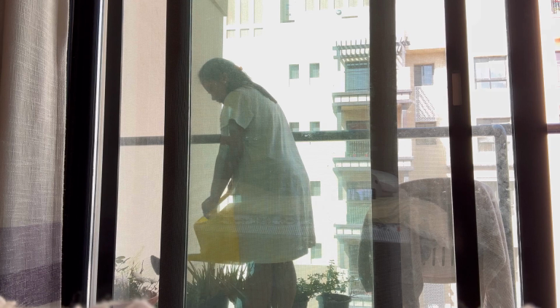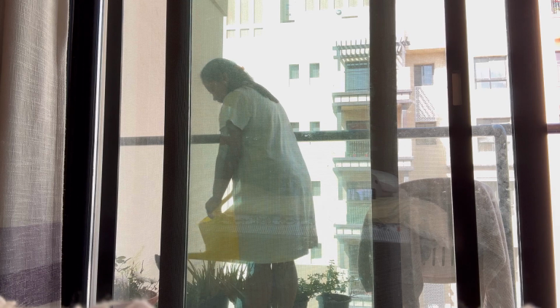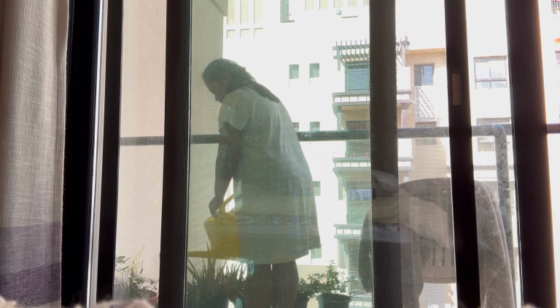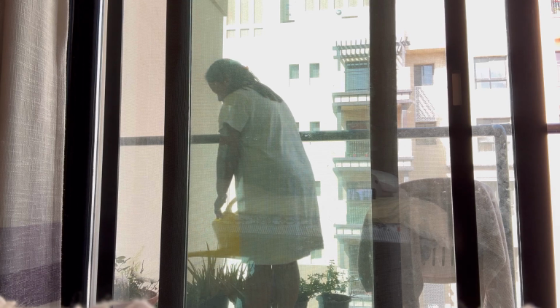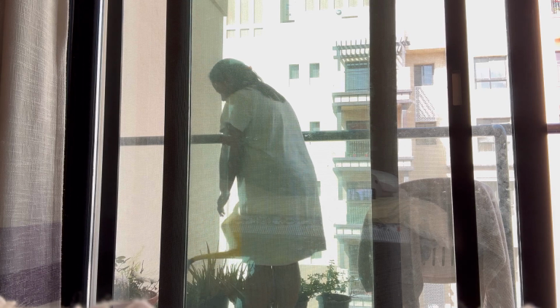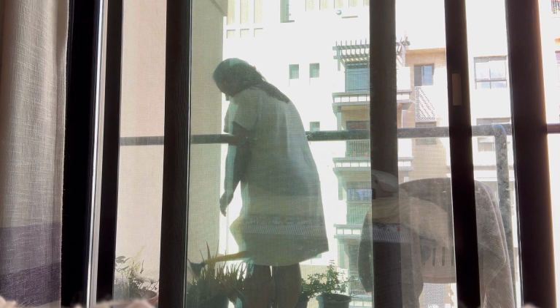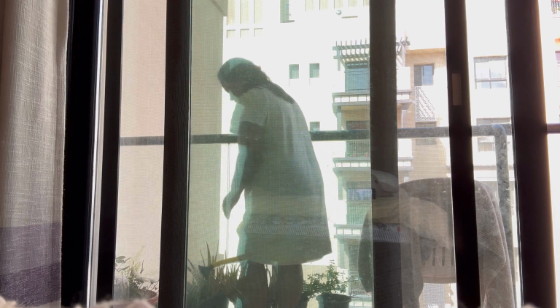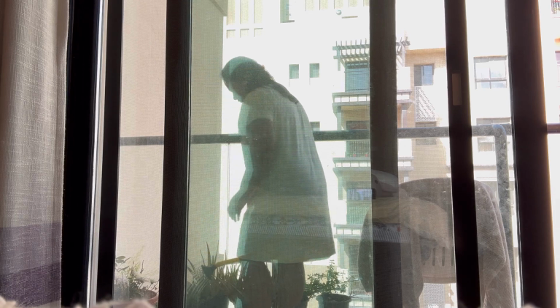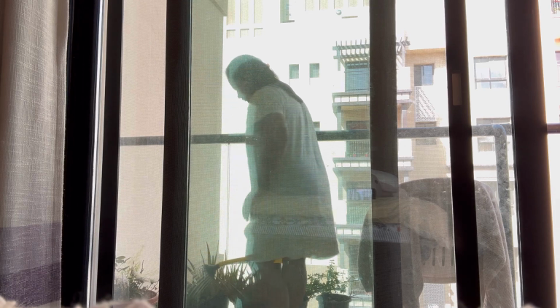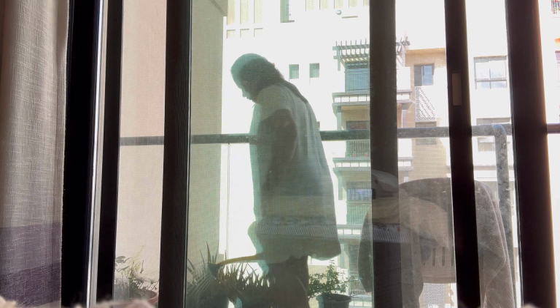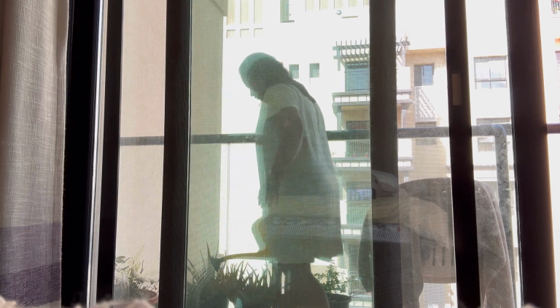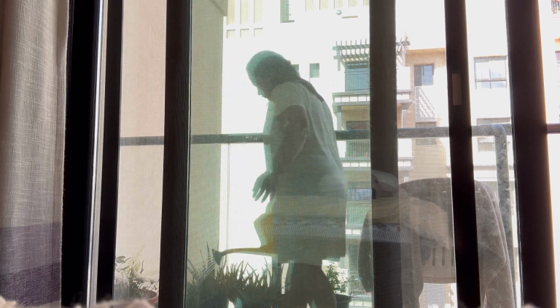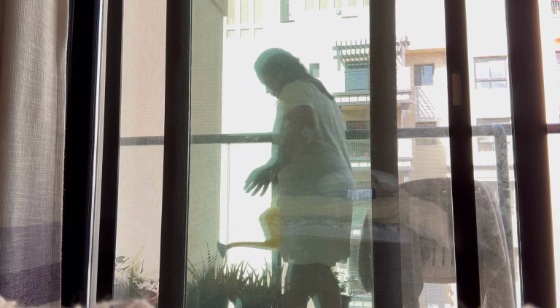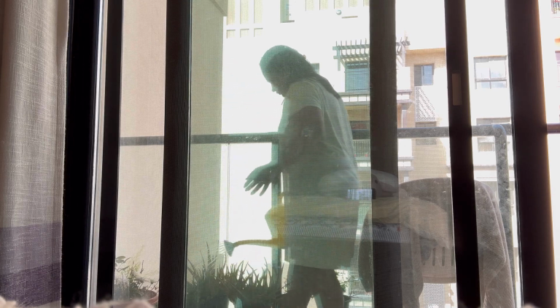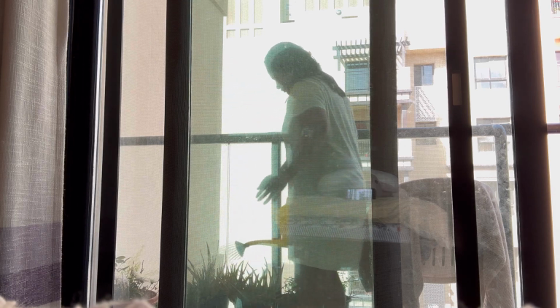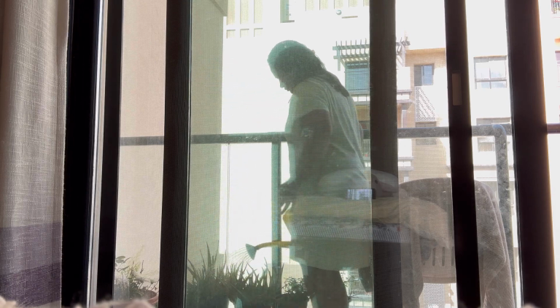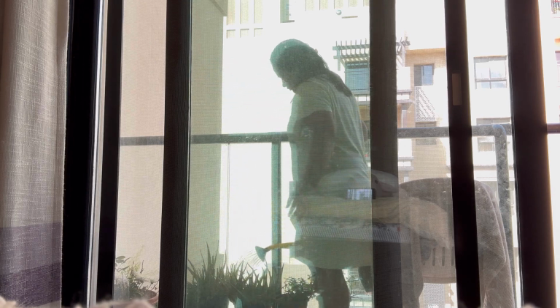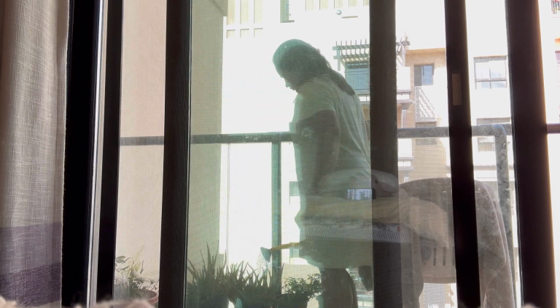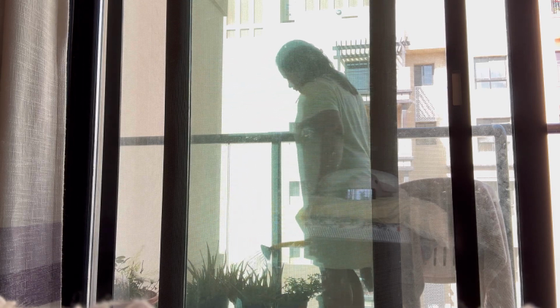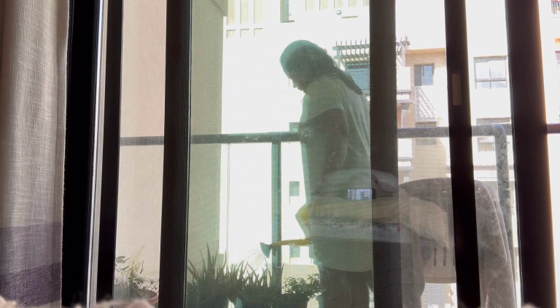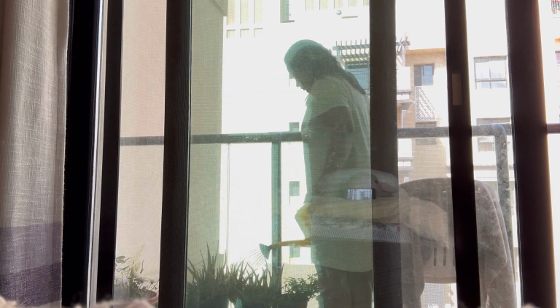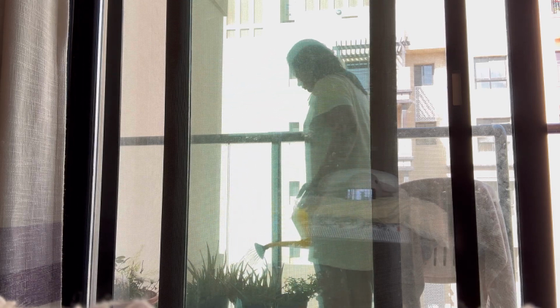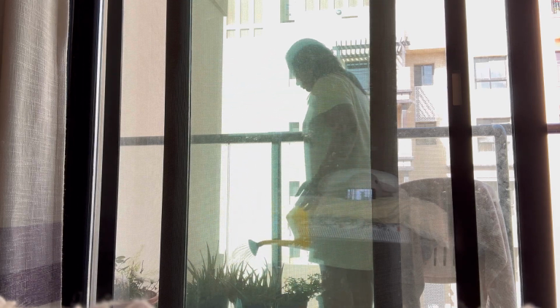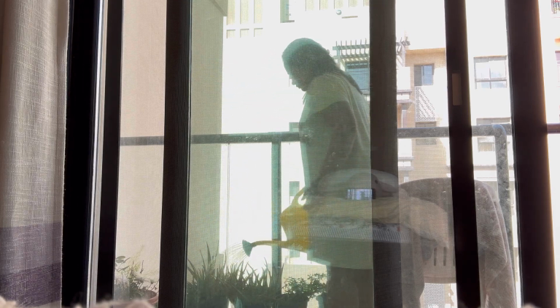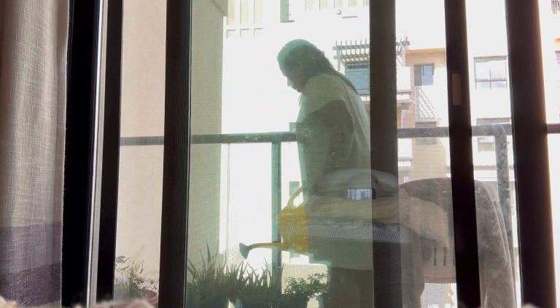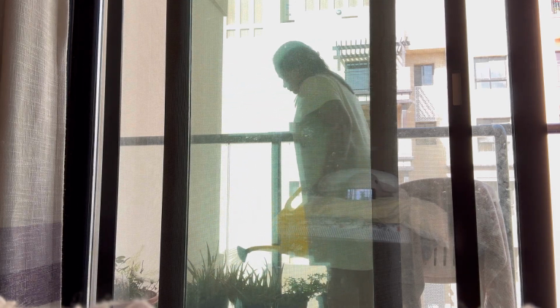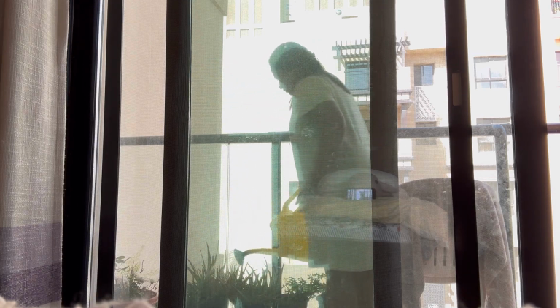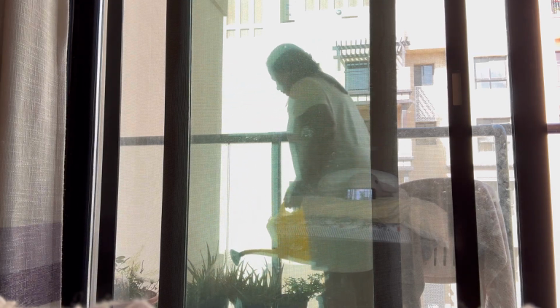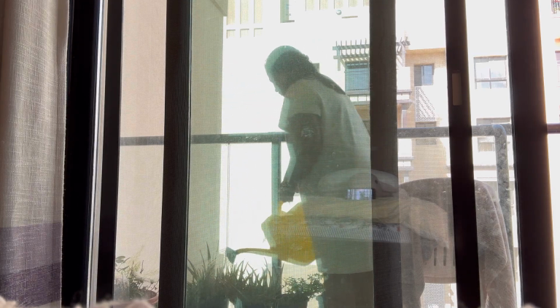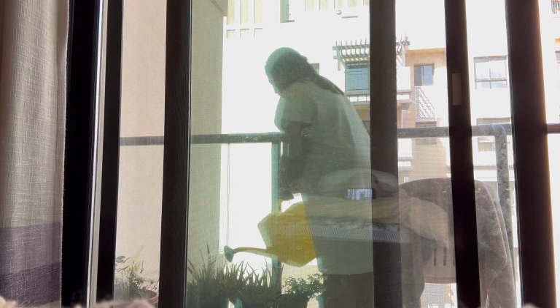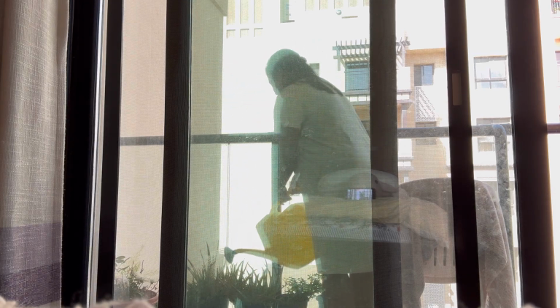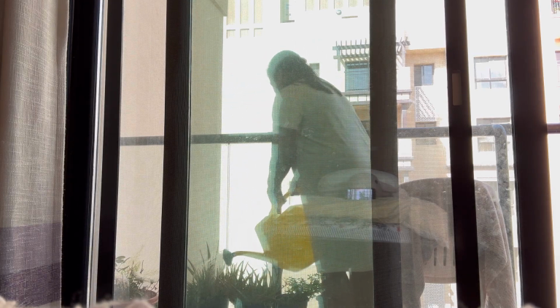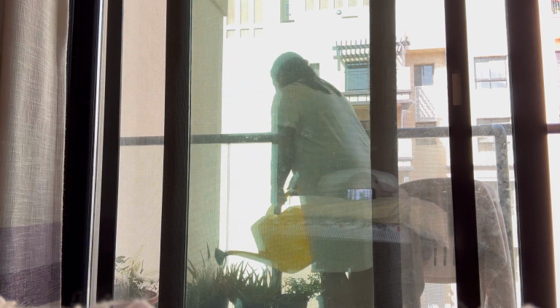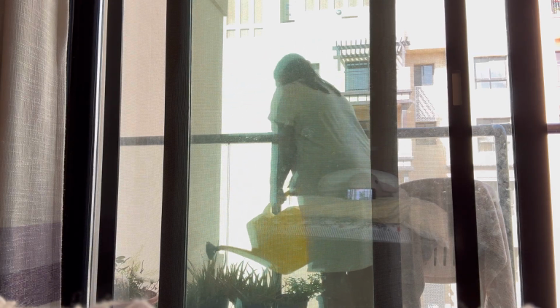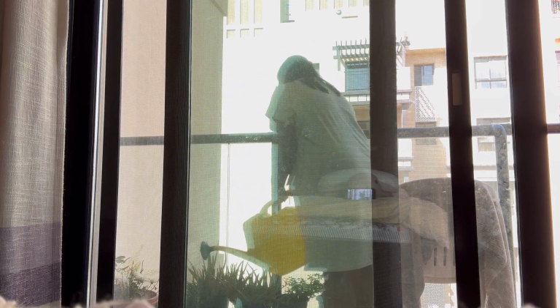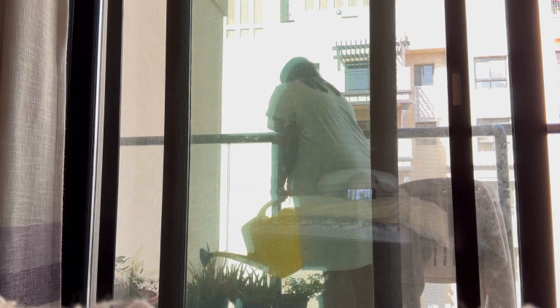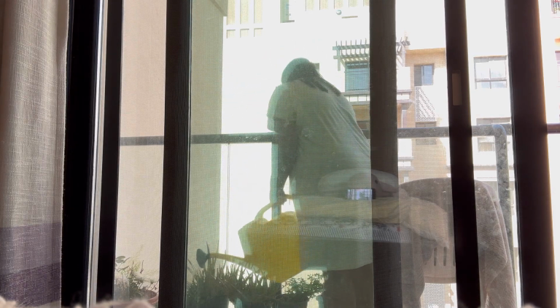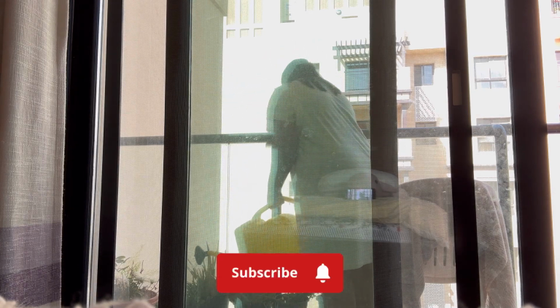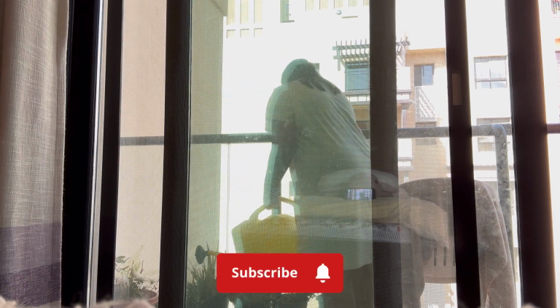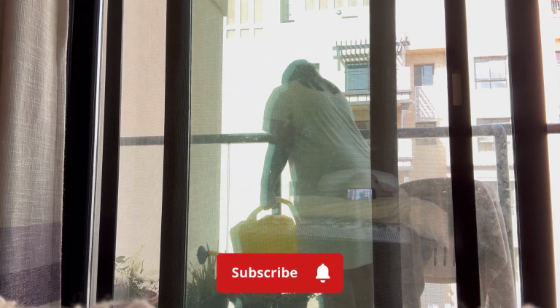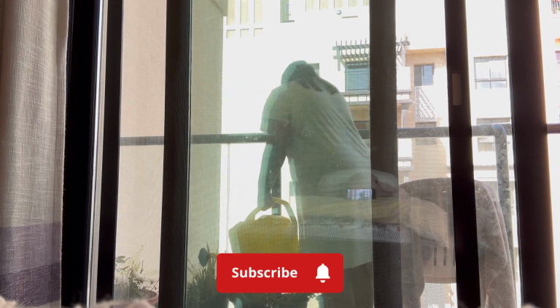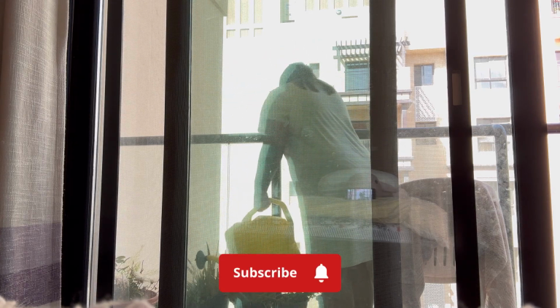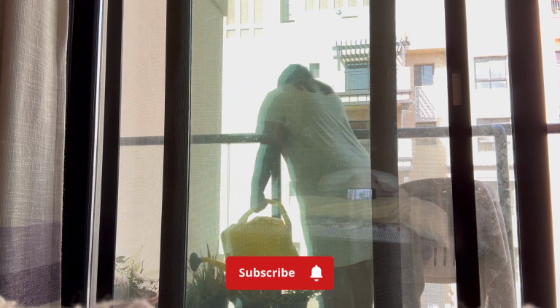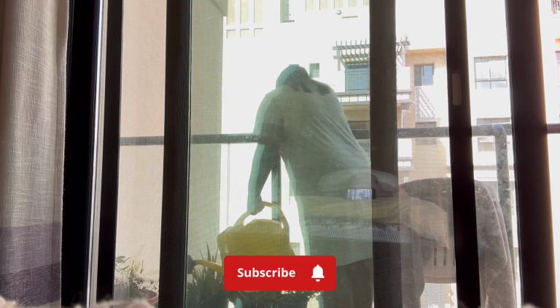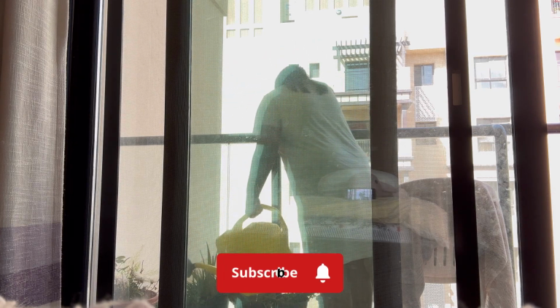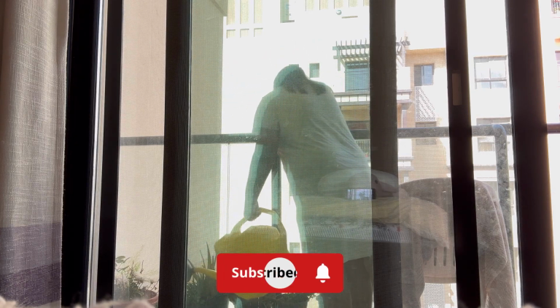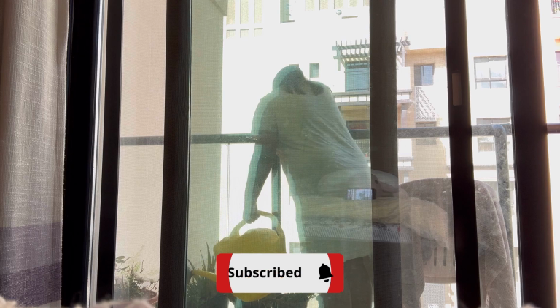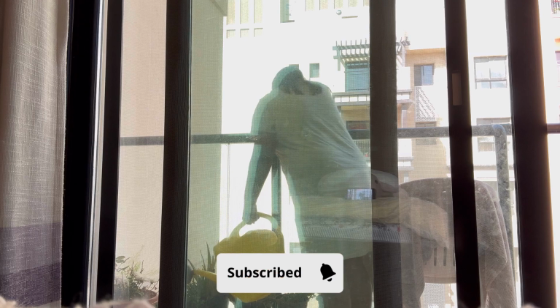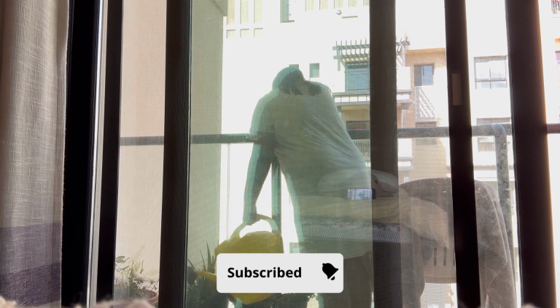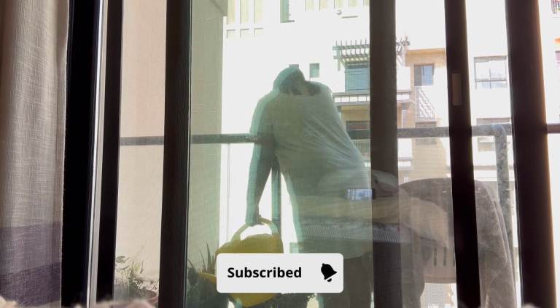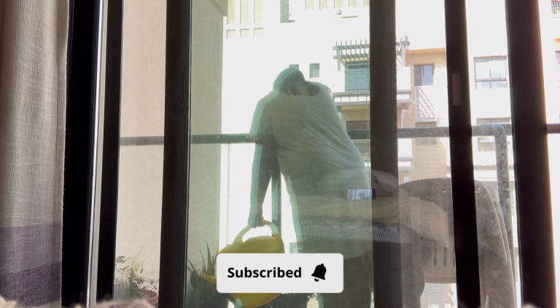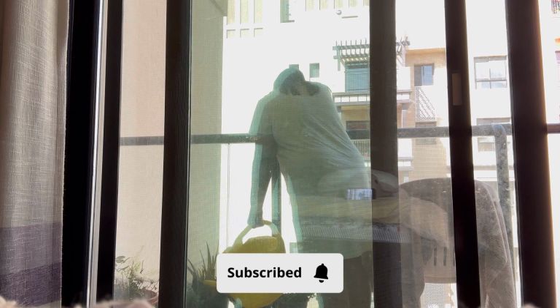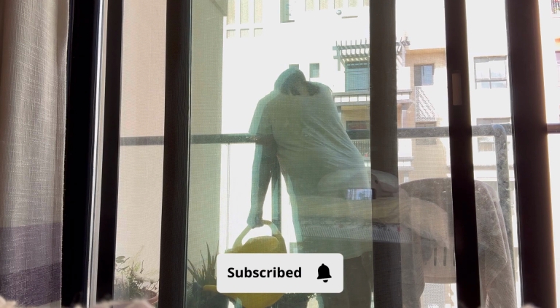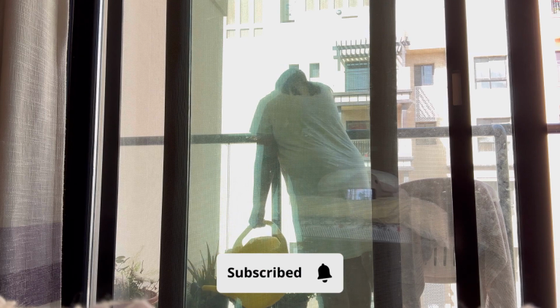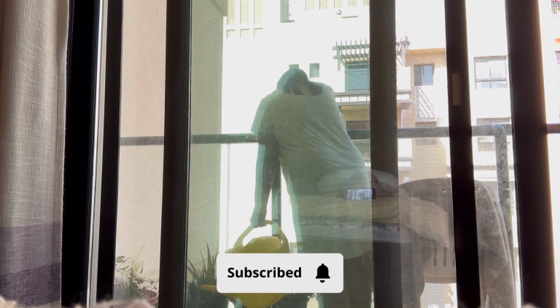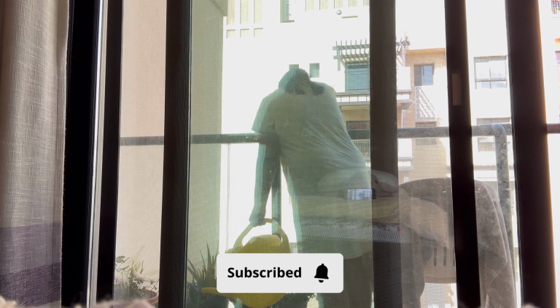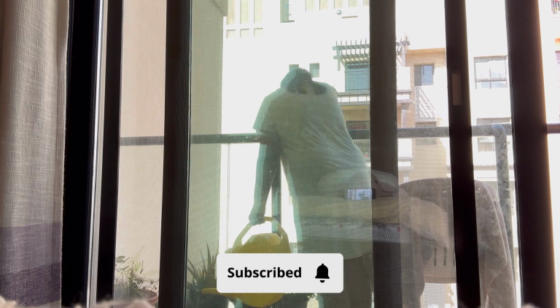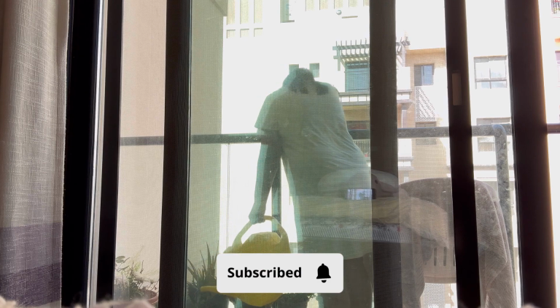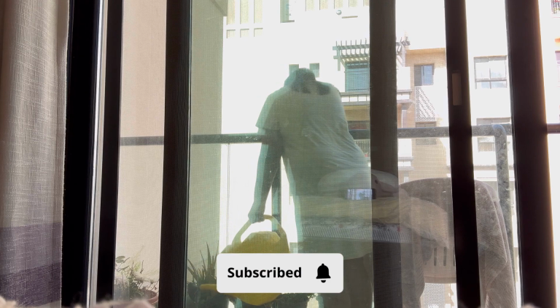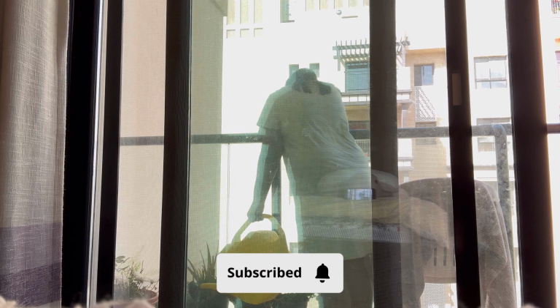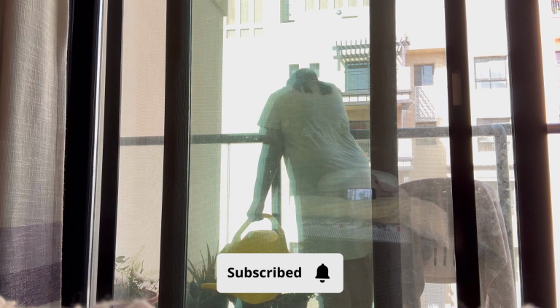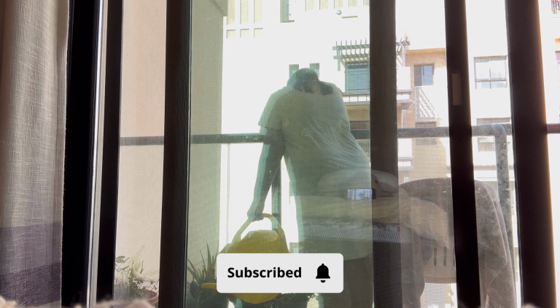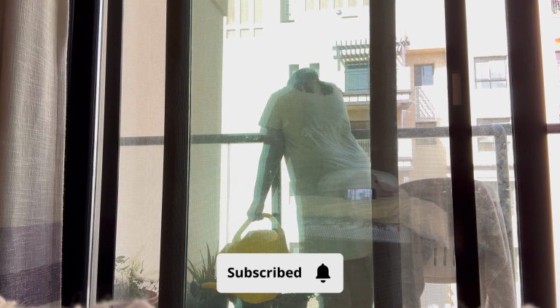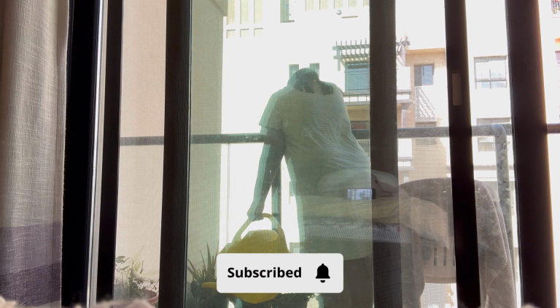Hello Ji, Namaste and welcome back to my channel. My name is Keerti and thank you so much for tuning in.